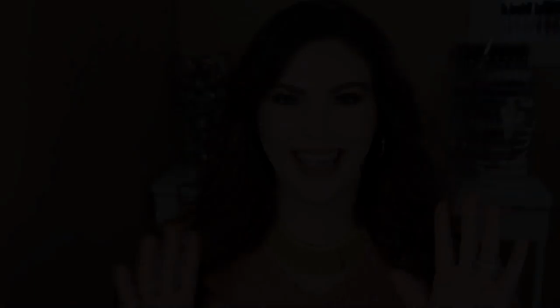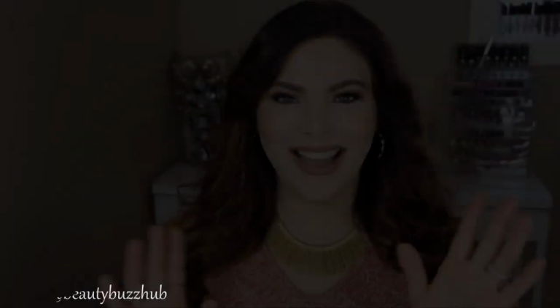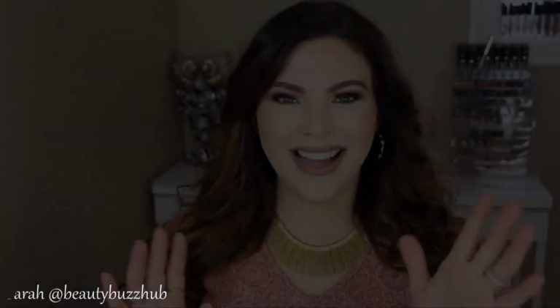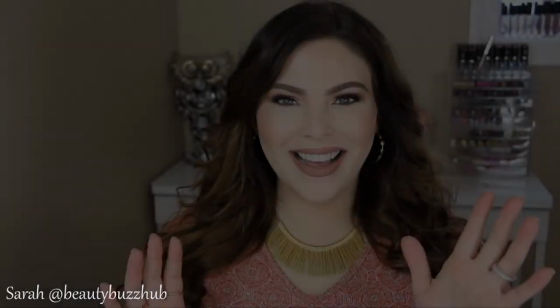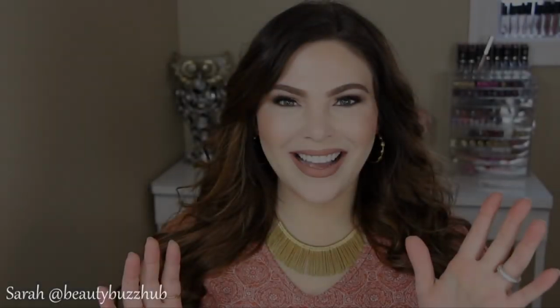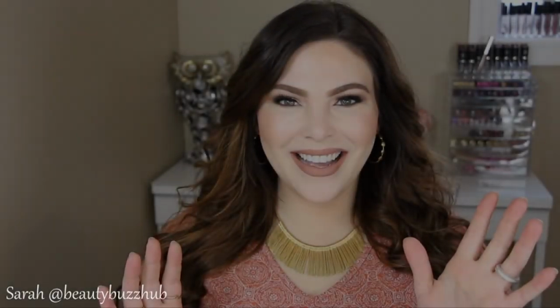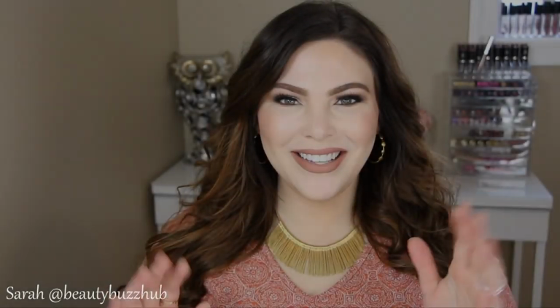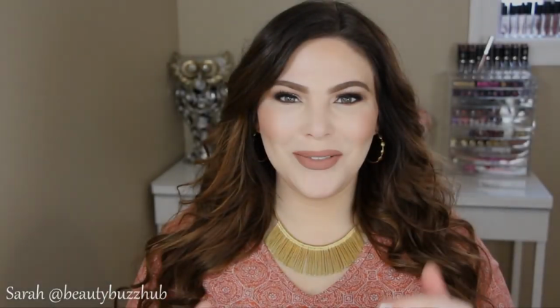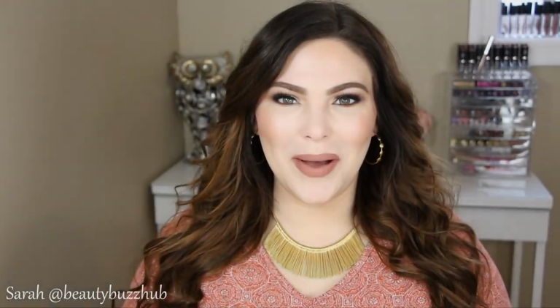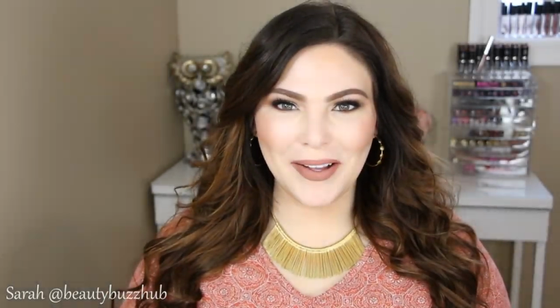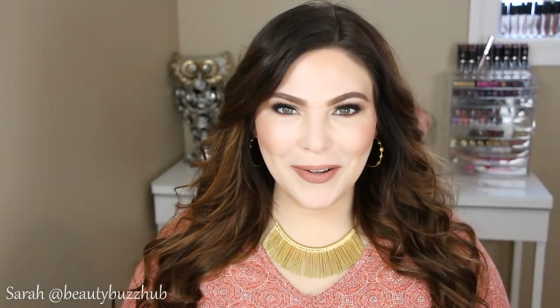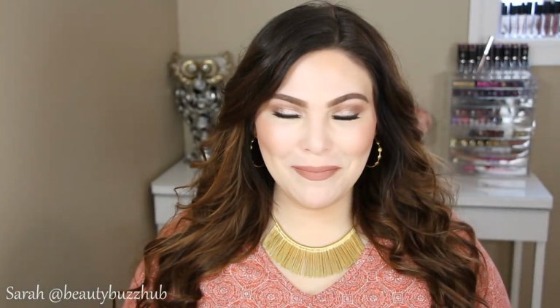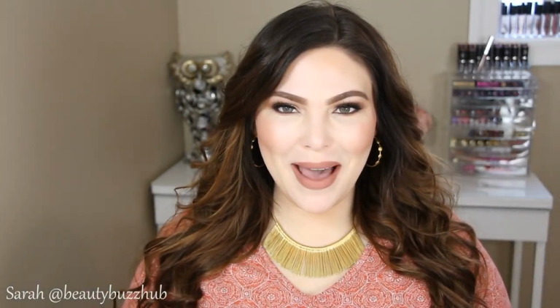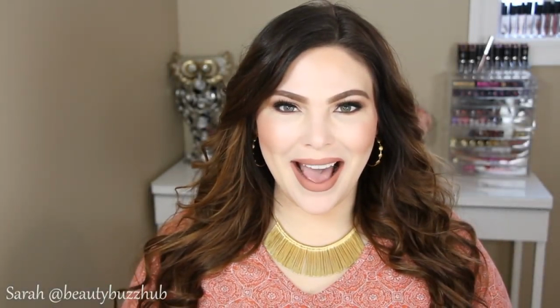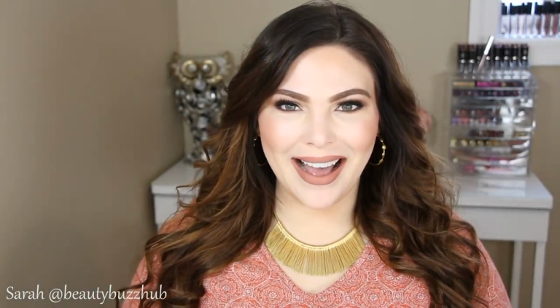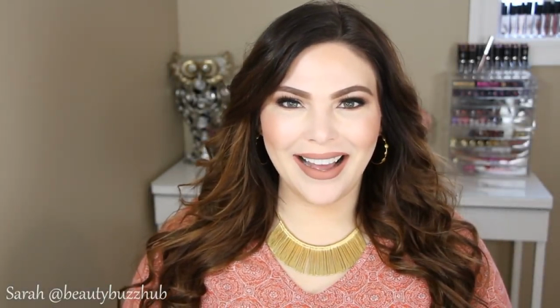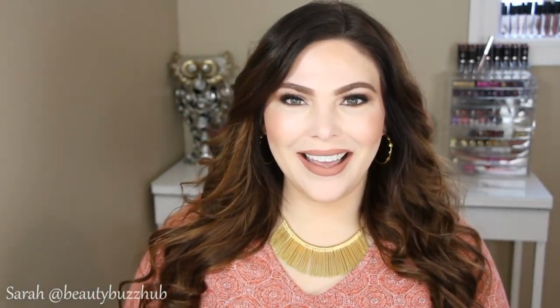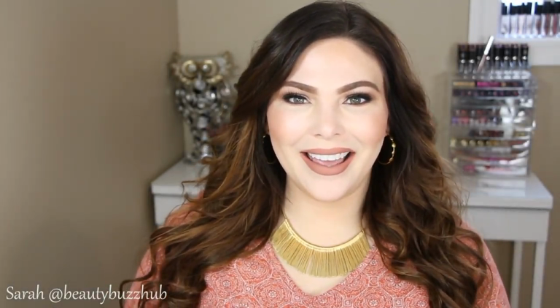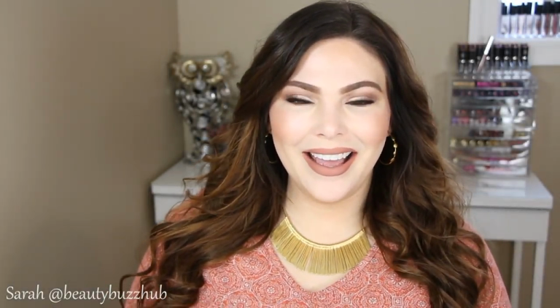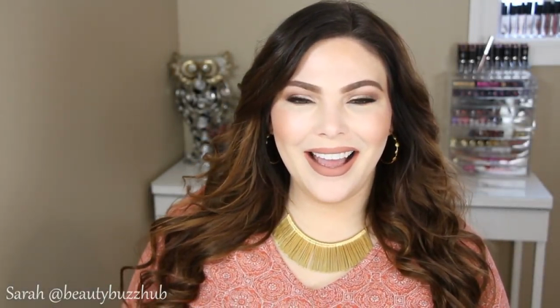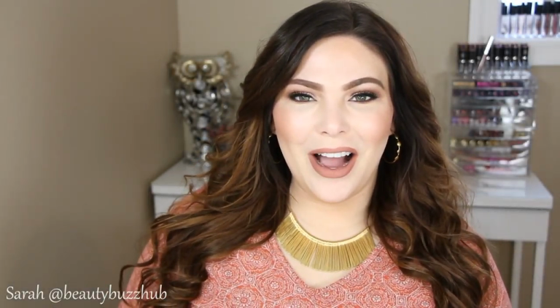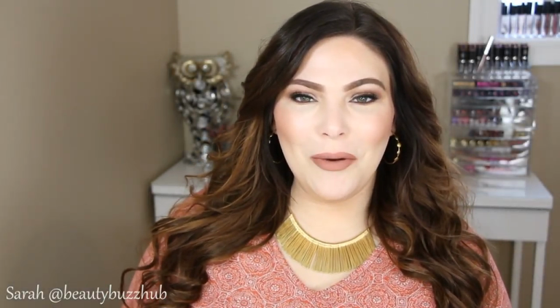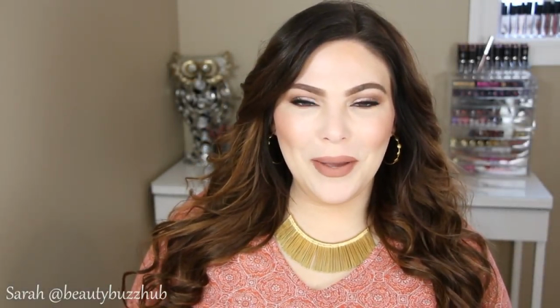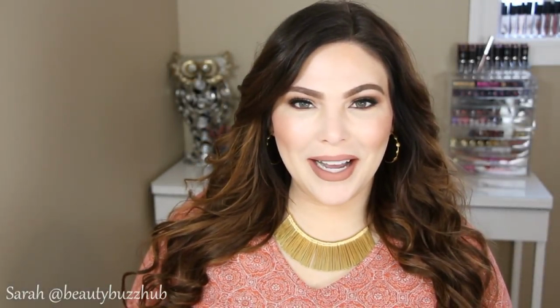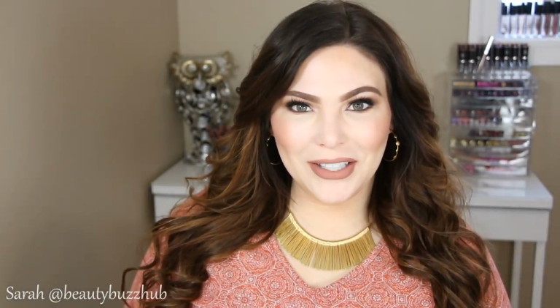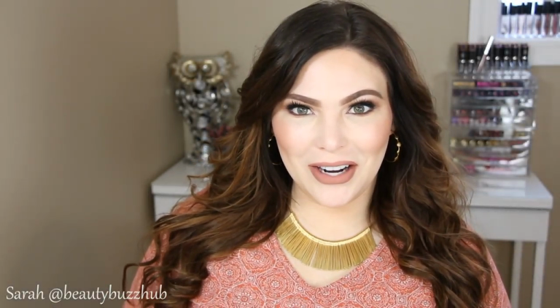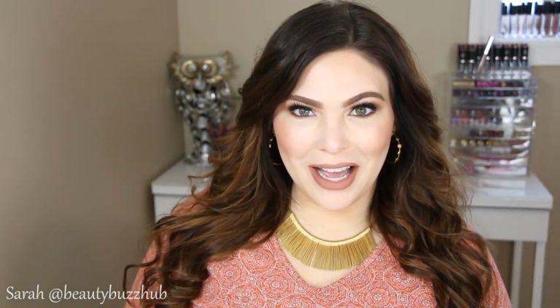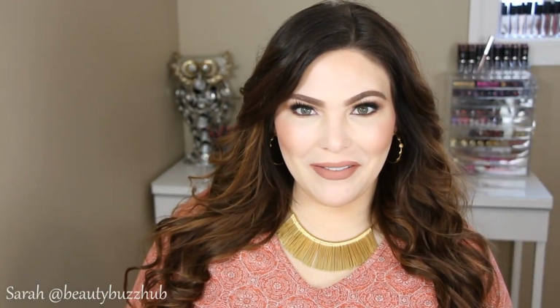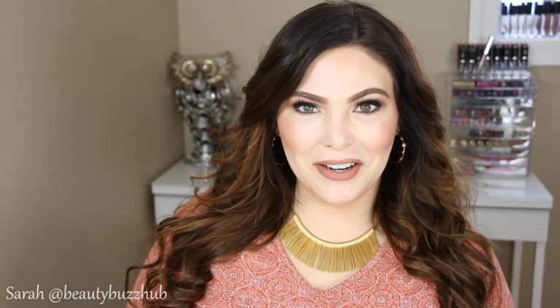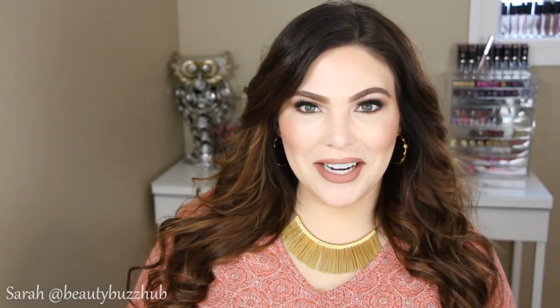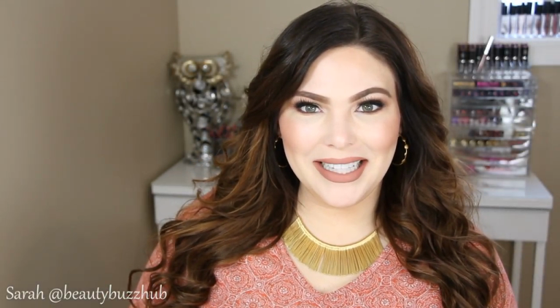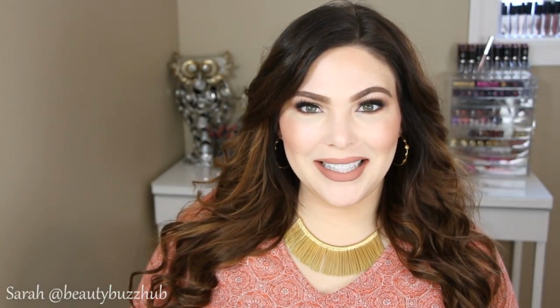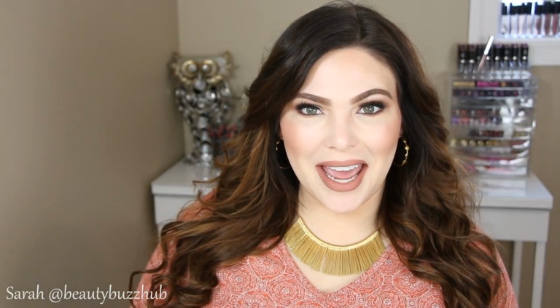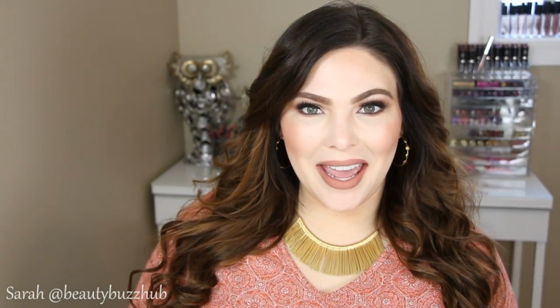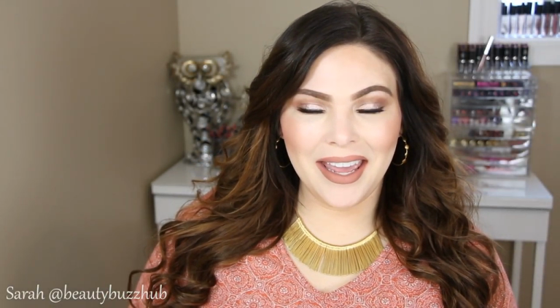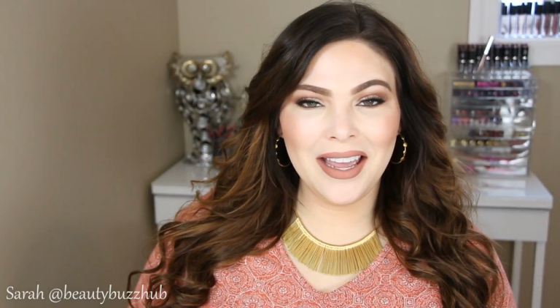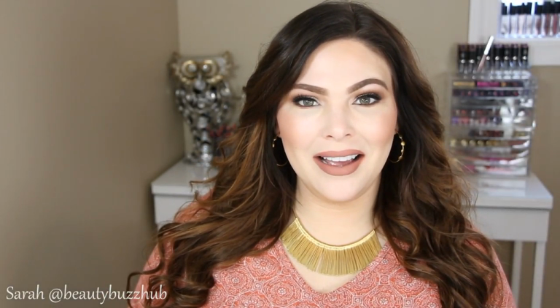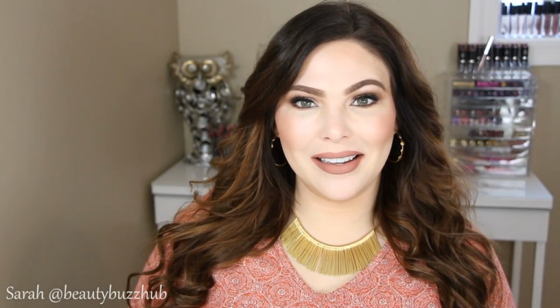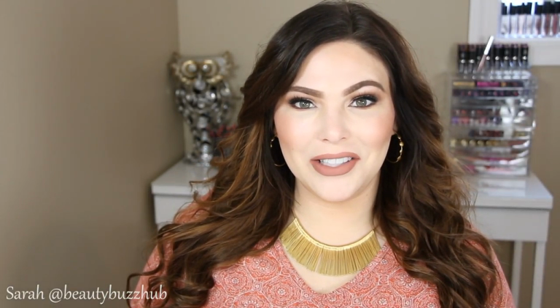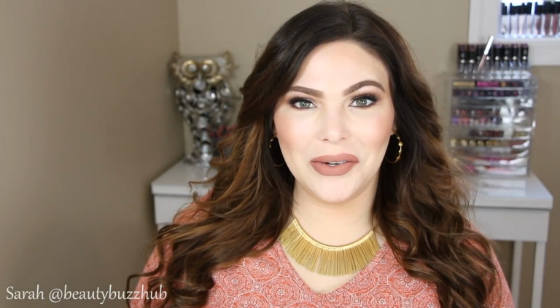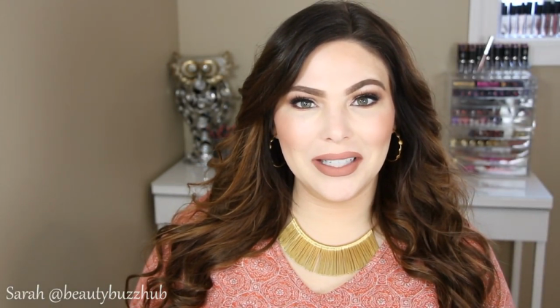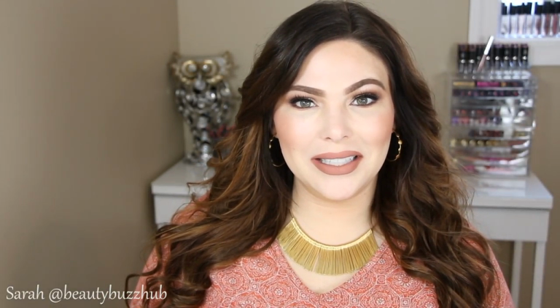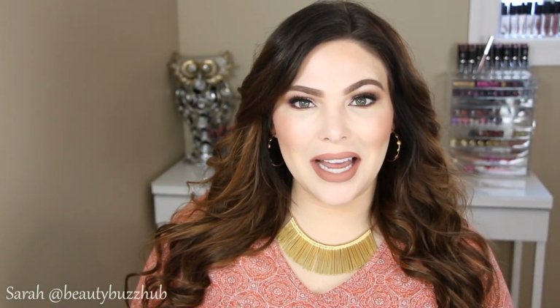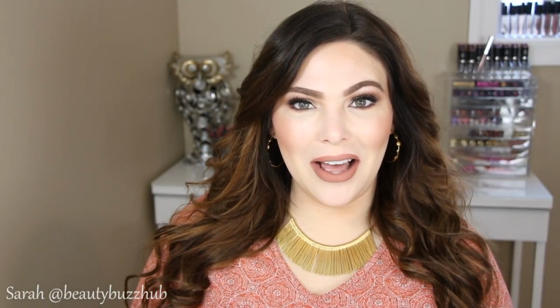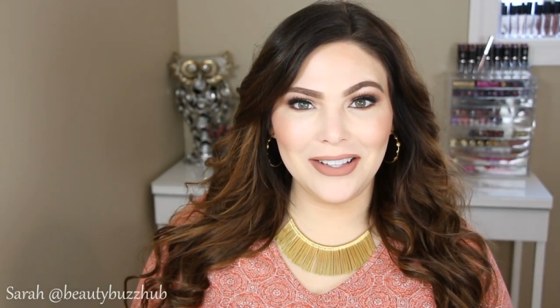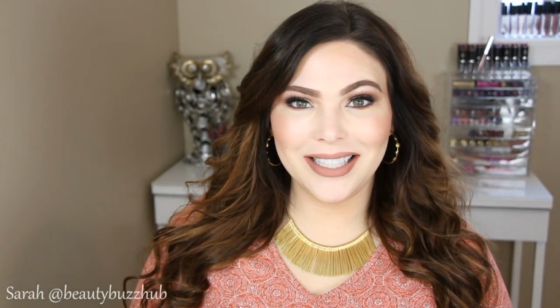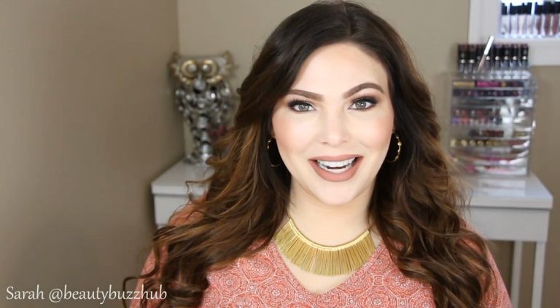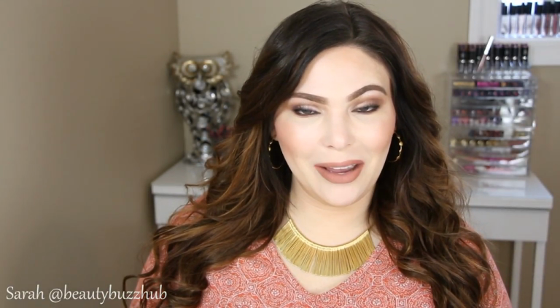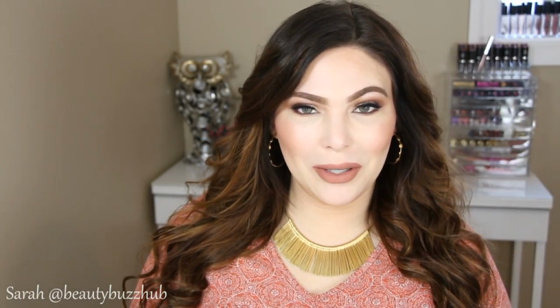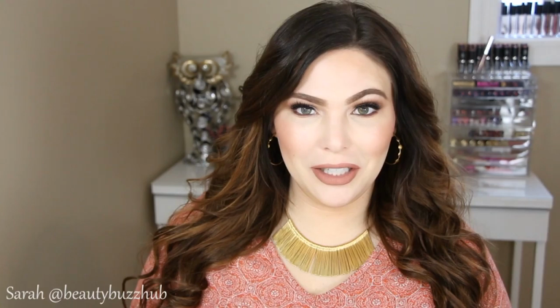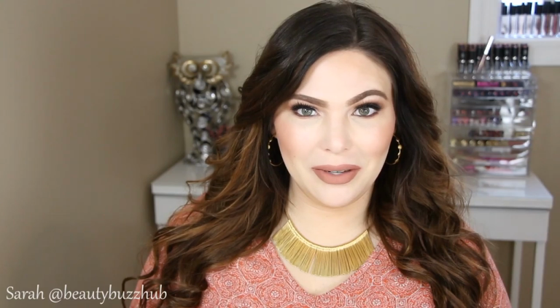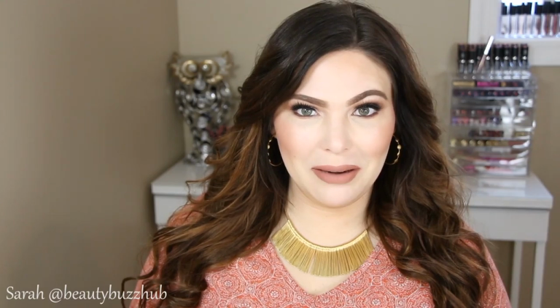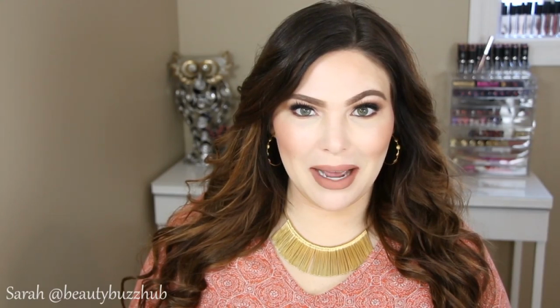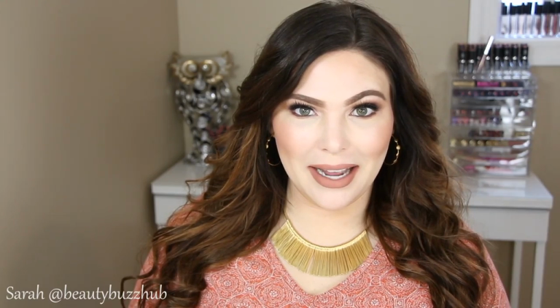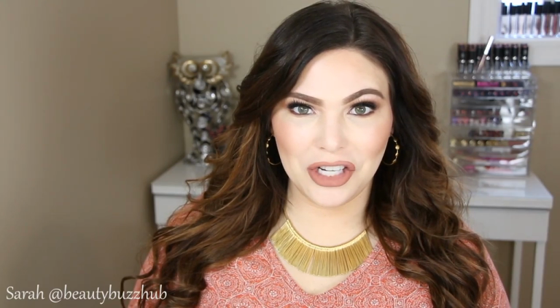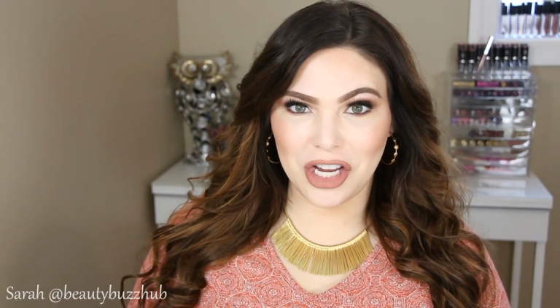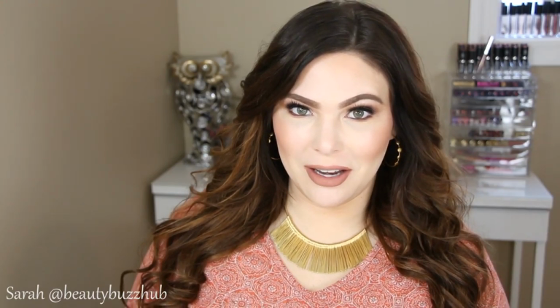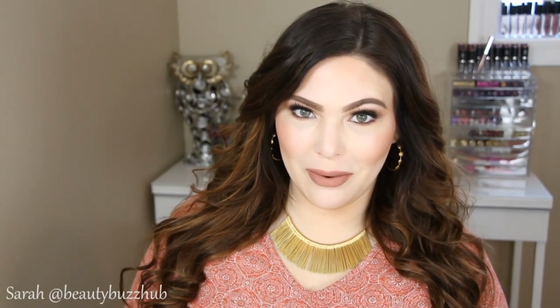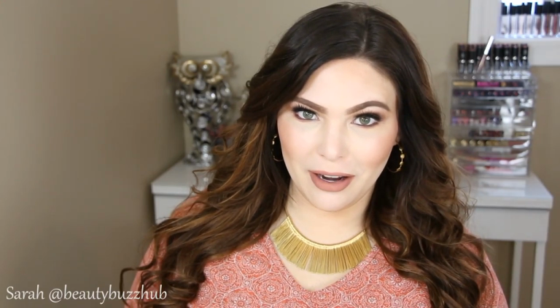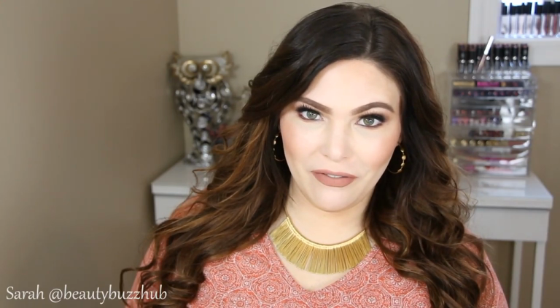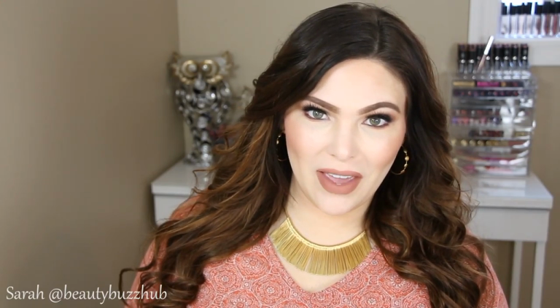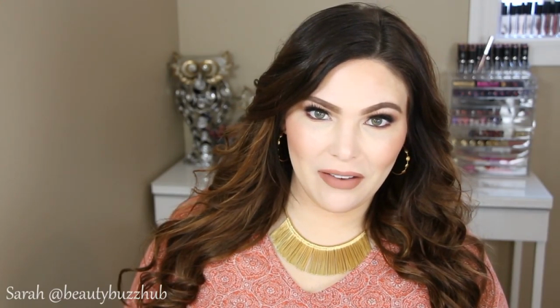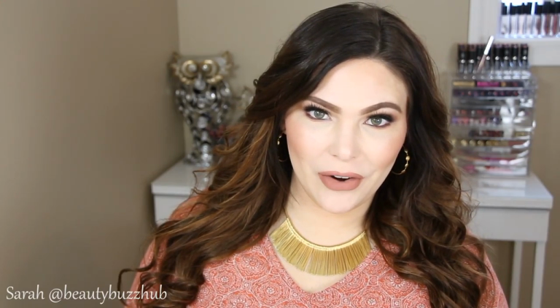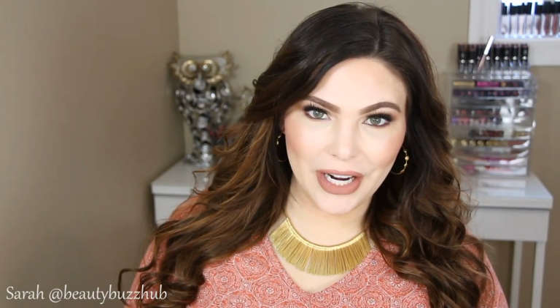Hey guys, welcome back. Hope you guys are all having a great day. As you can tell, today we're doing my January favorites.